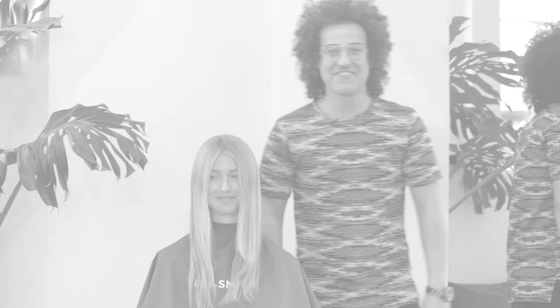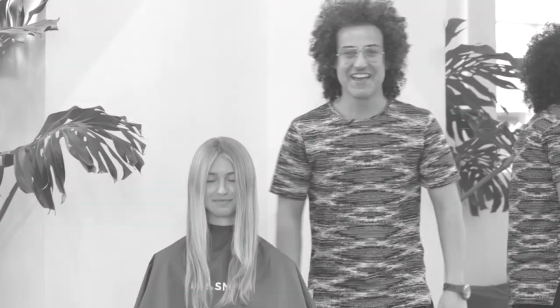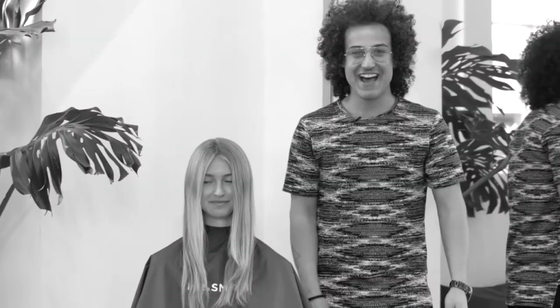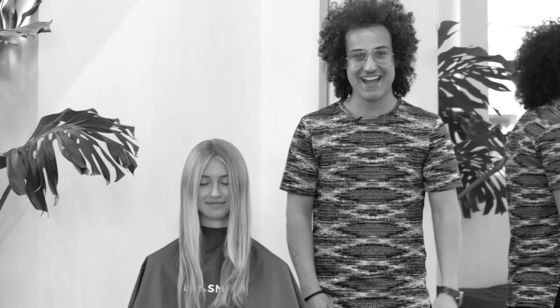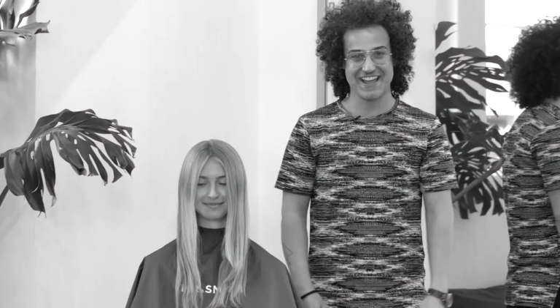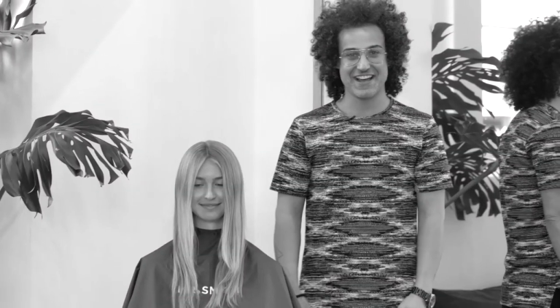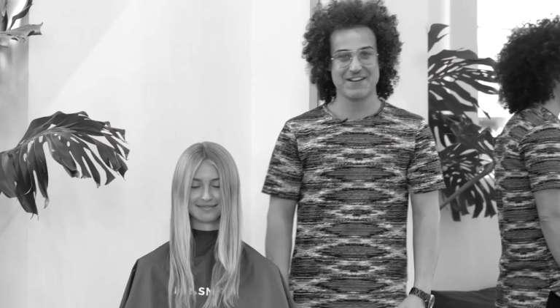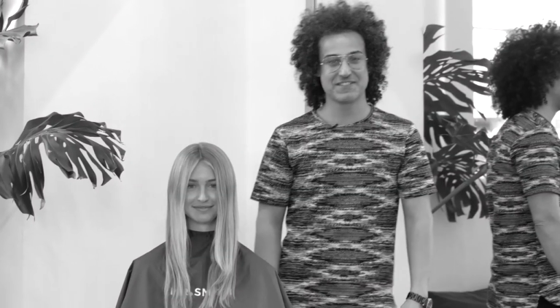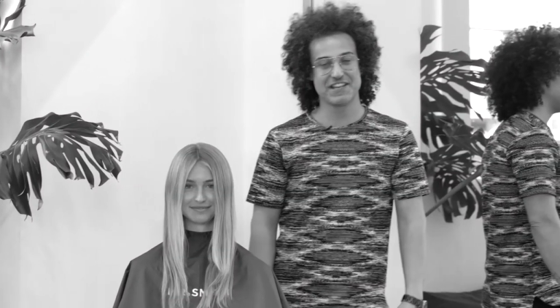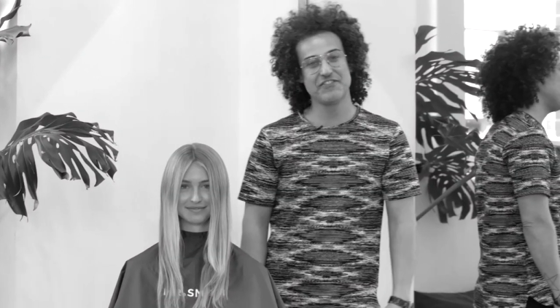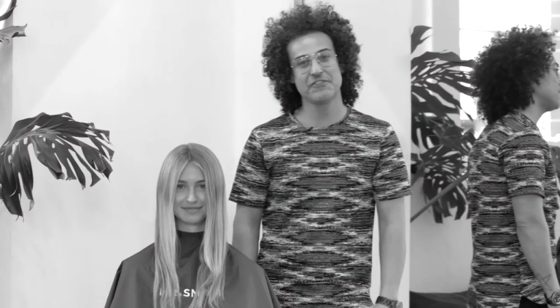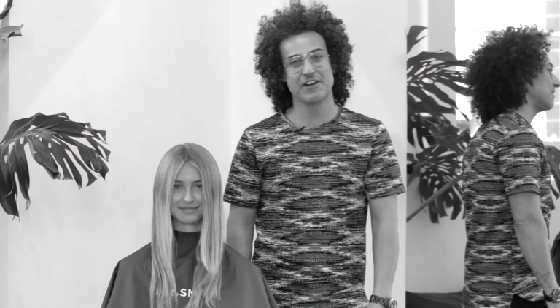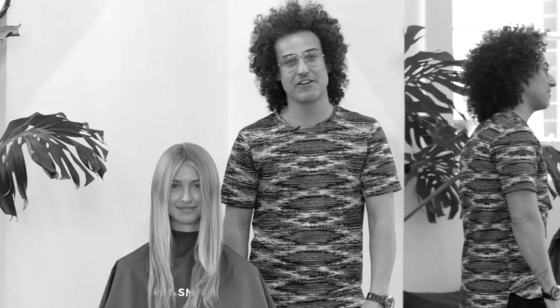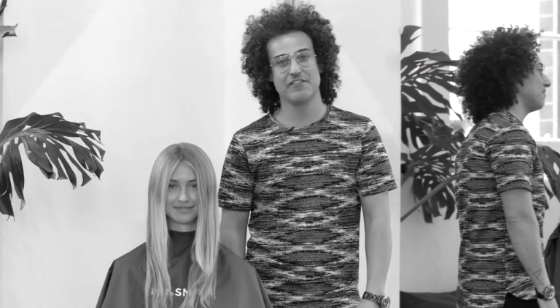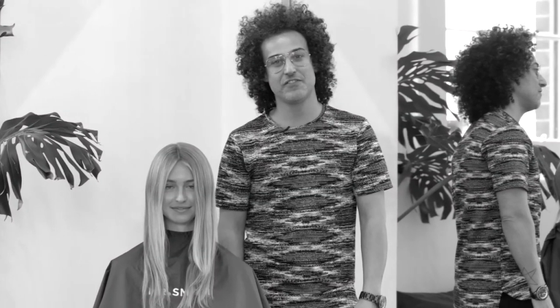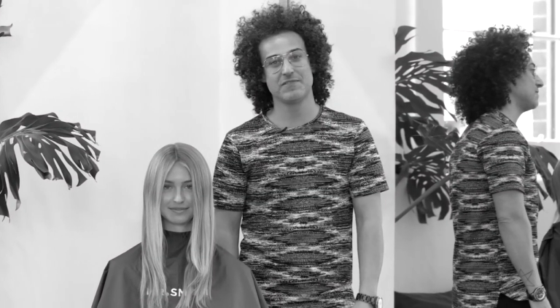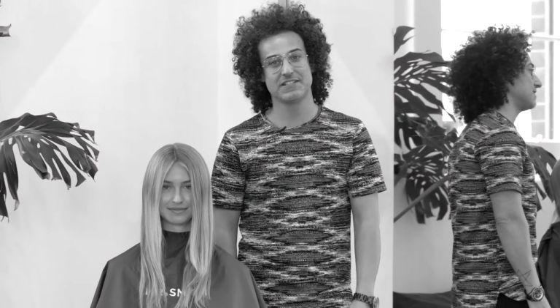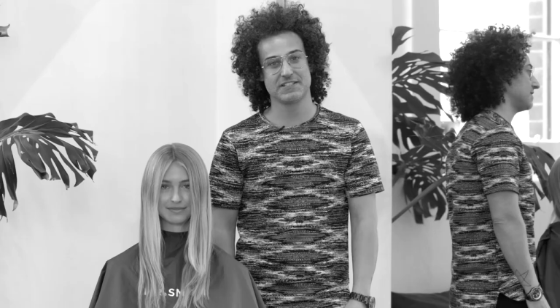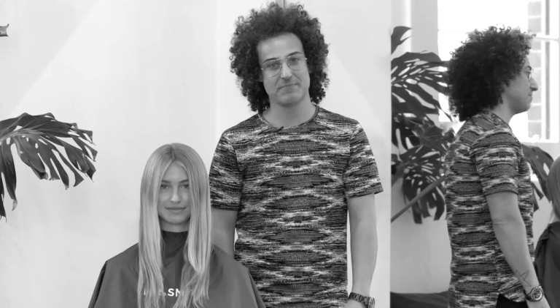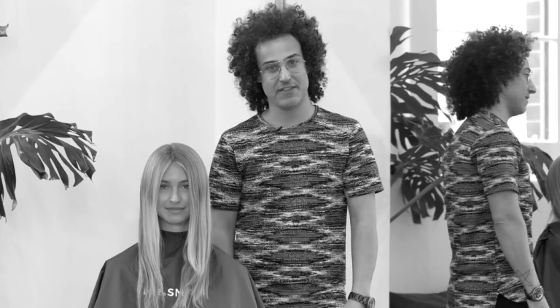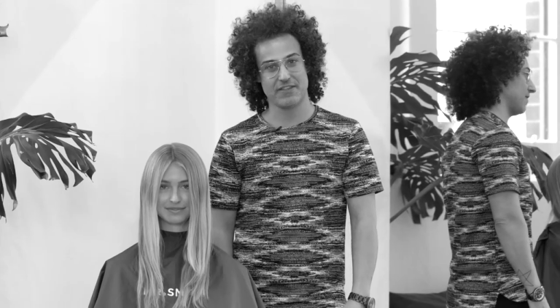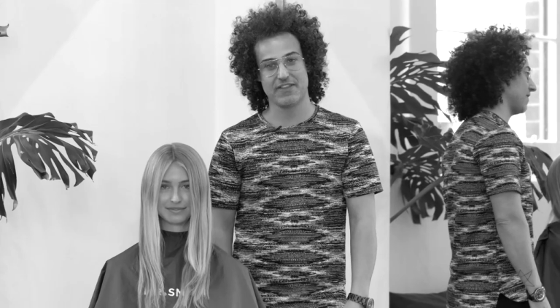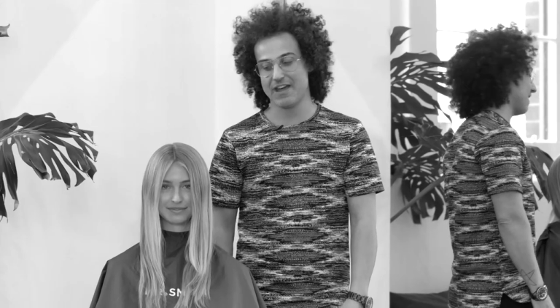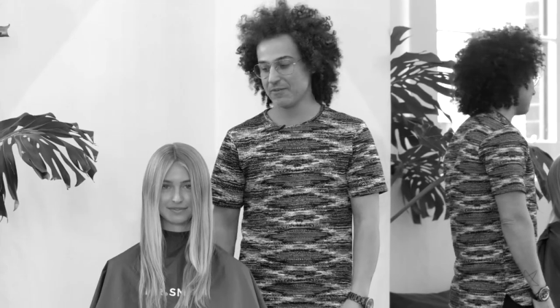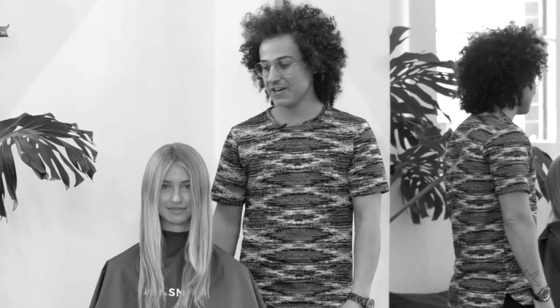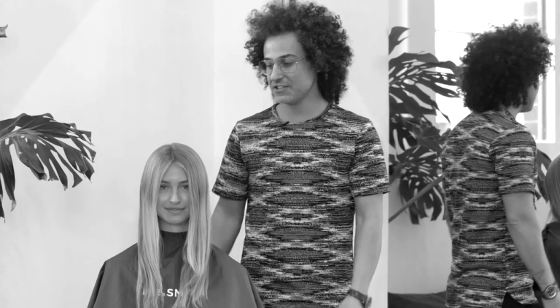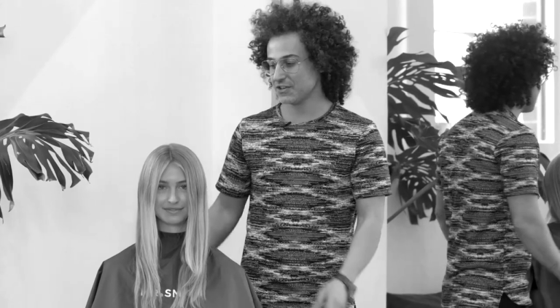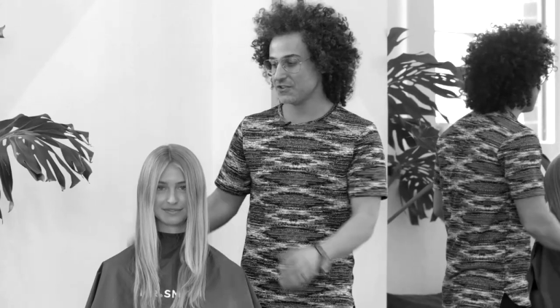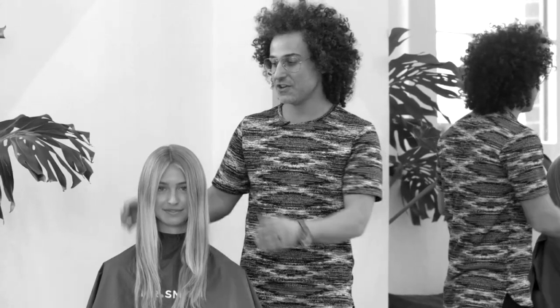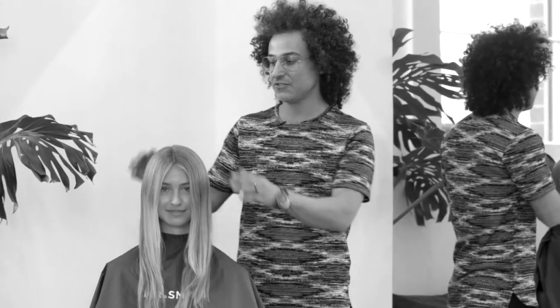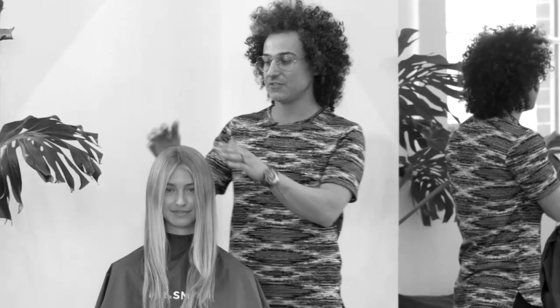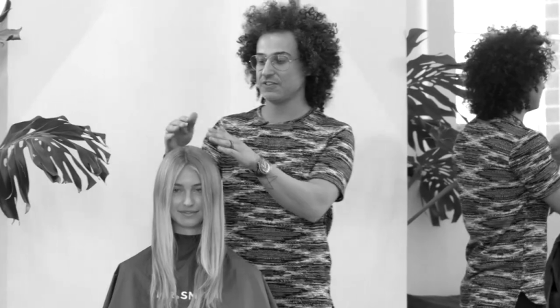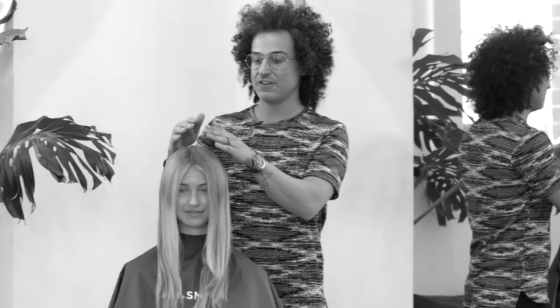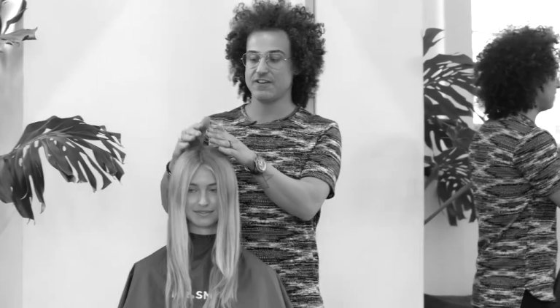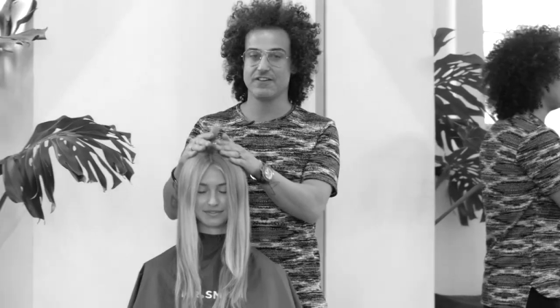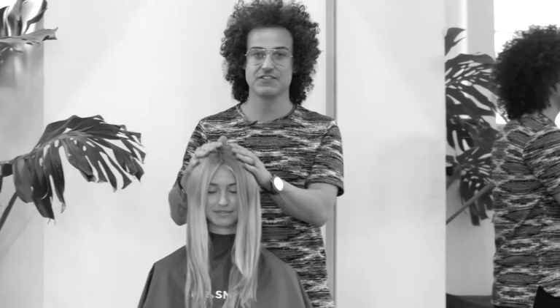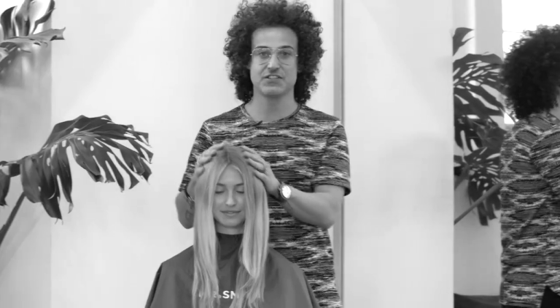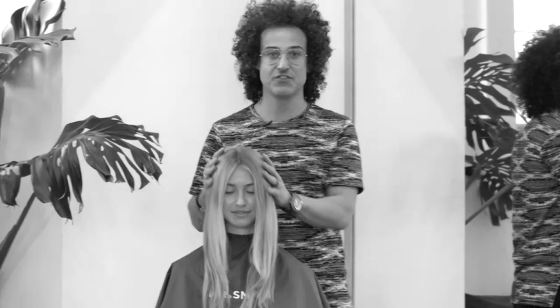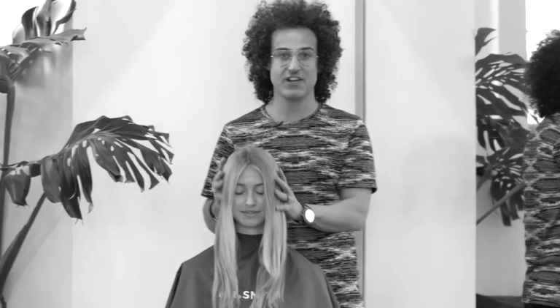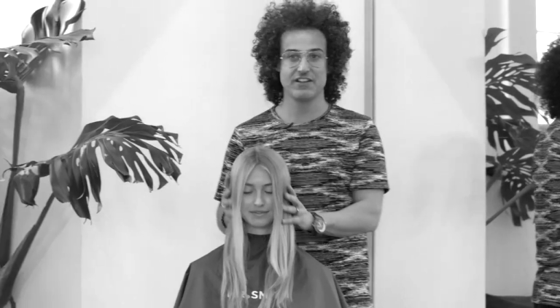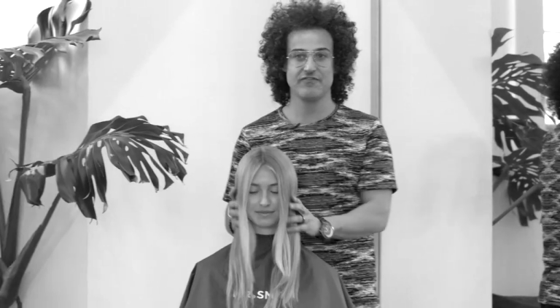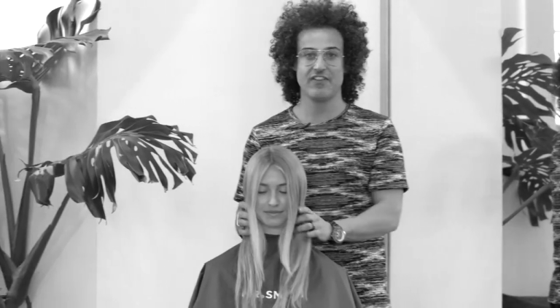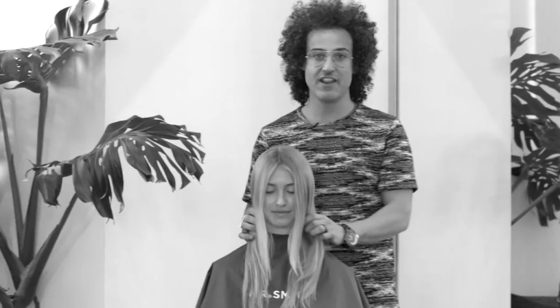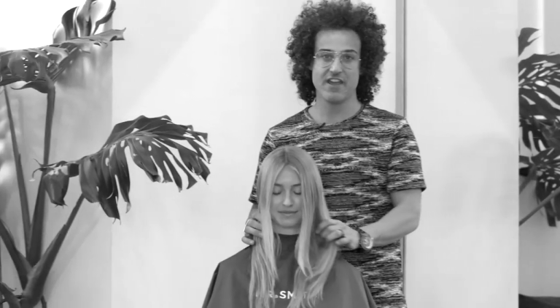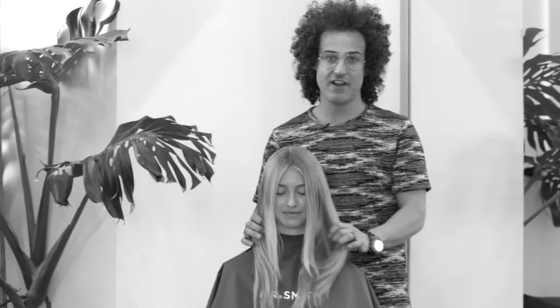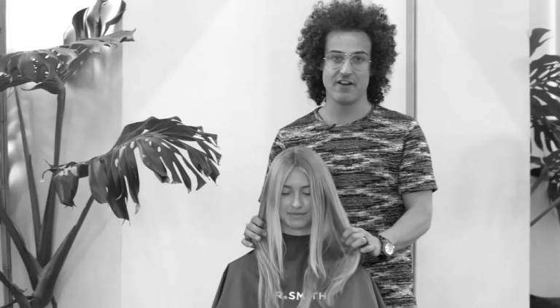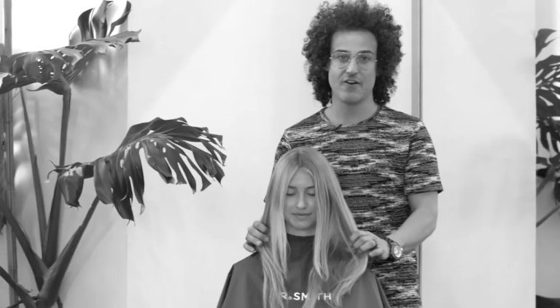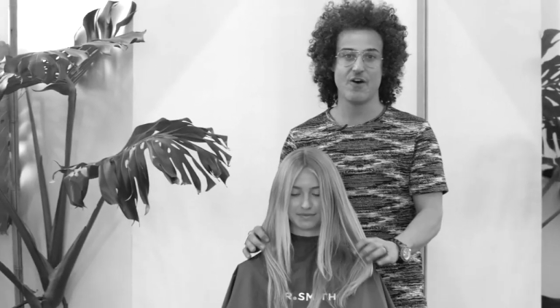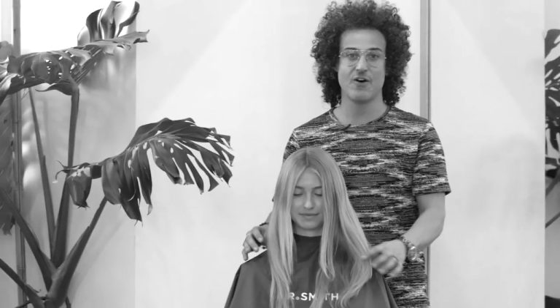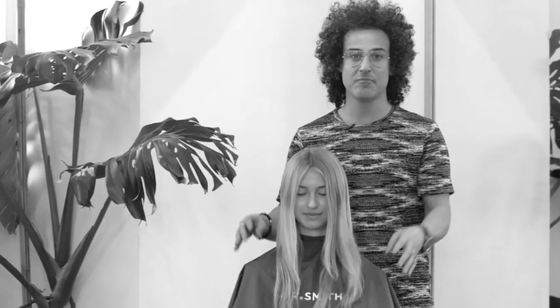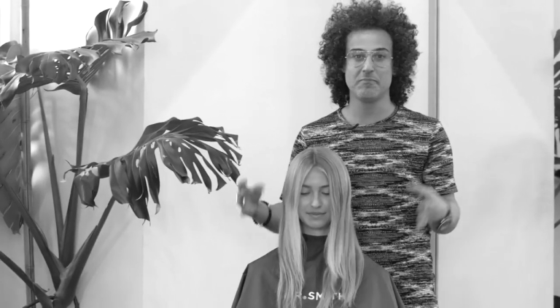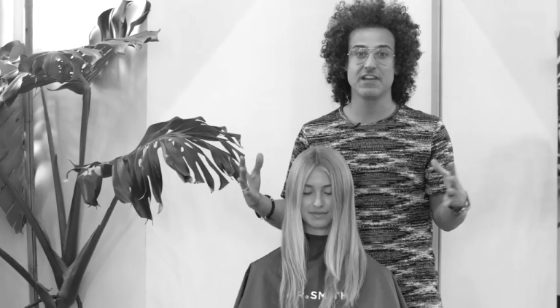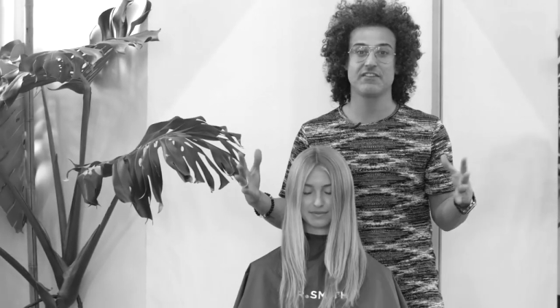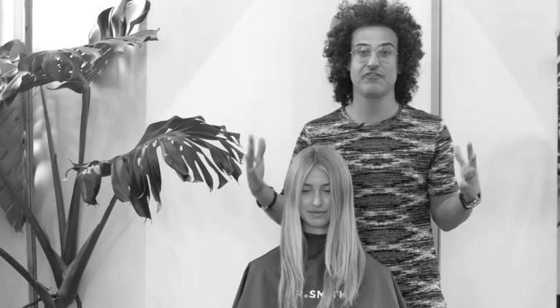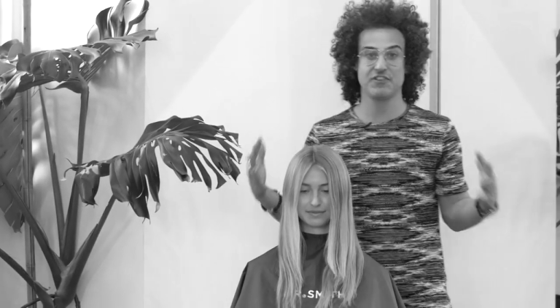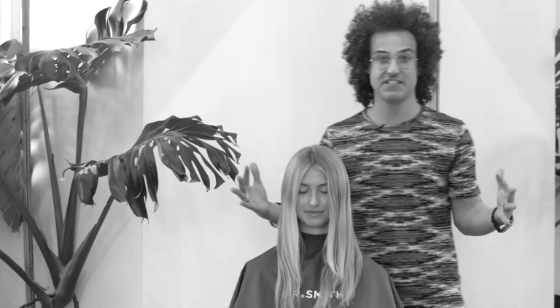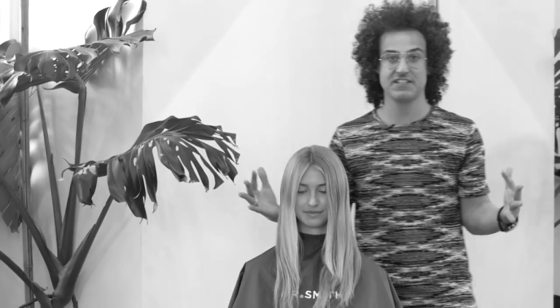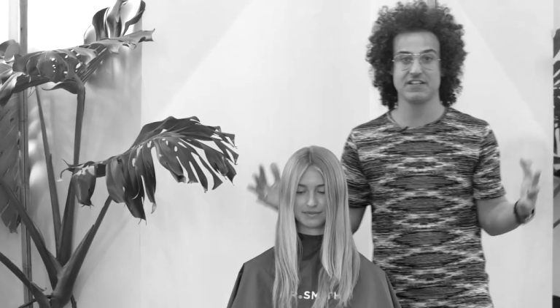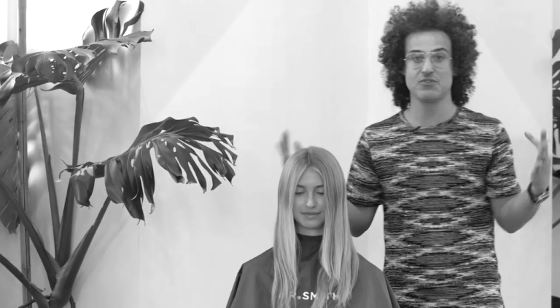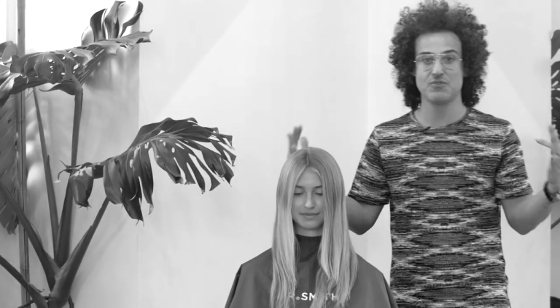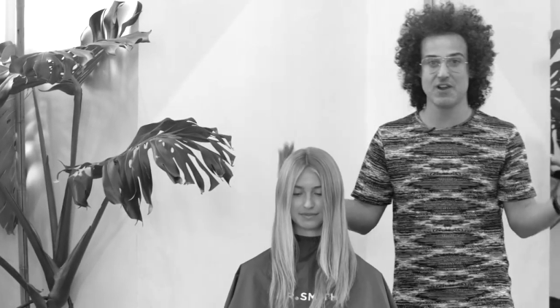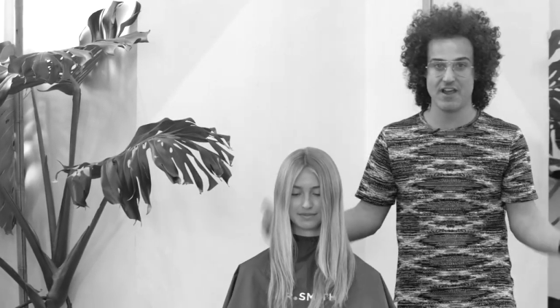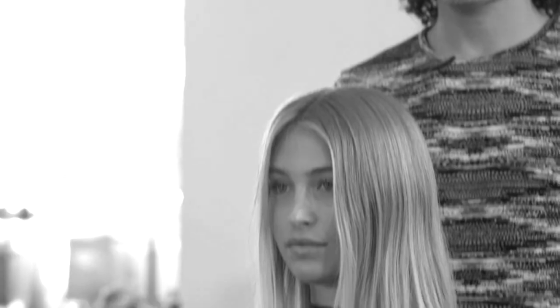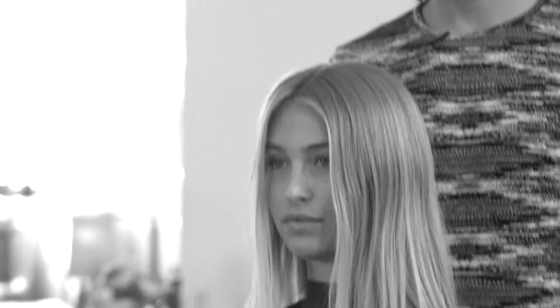Hi, I'm Stefano Grecoff for Mr. Smith. I'm going to show you how to turn straight flat hair into big, frizzy, cool hair.